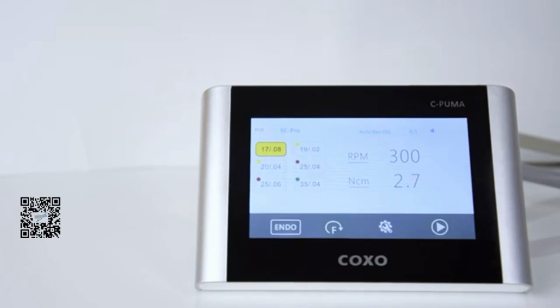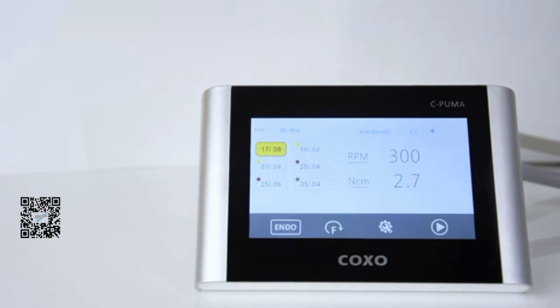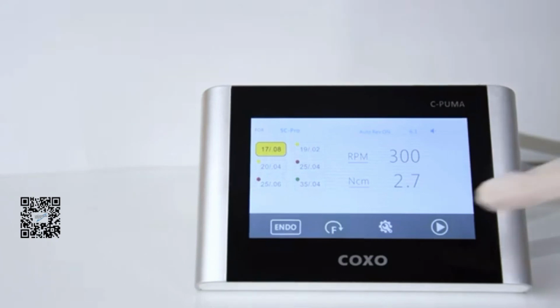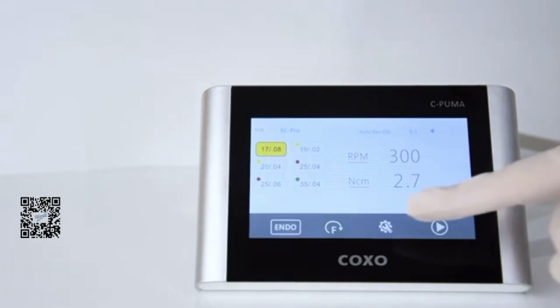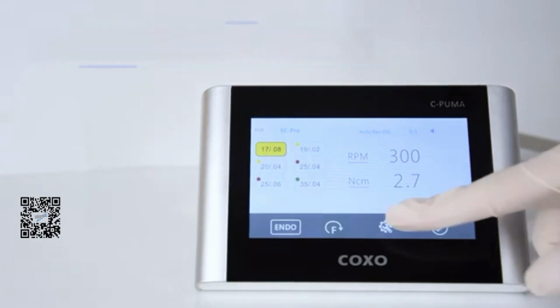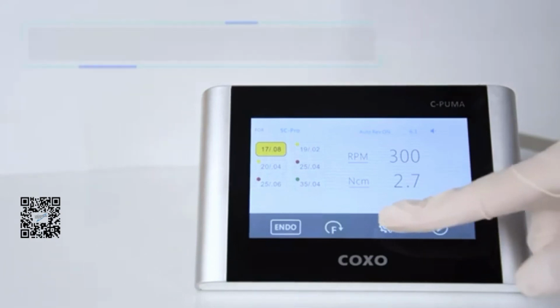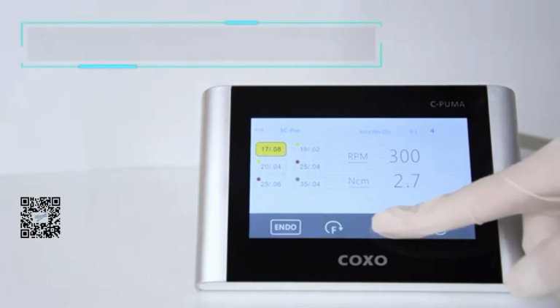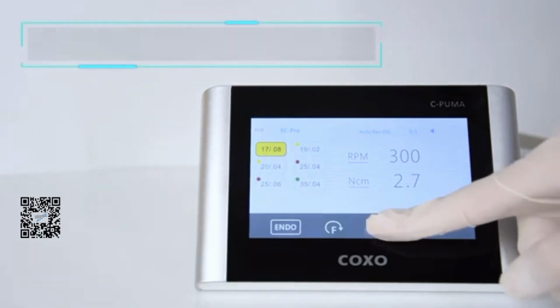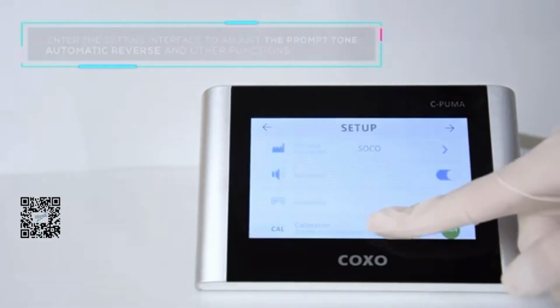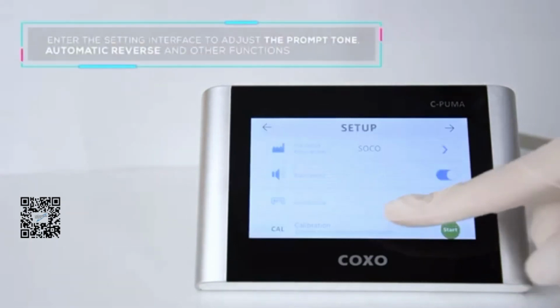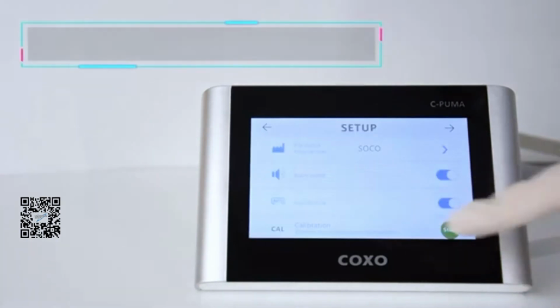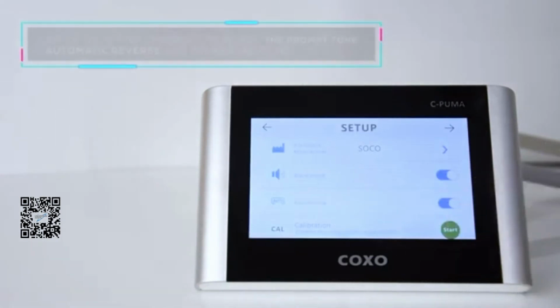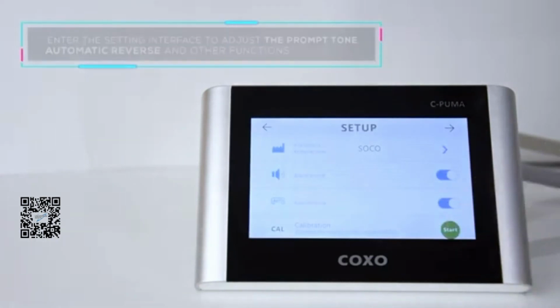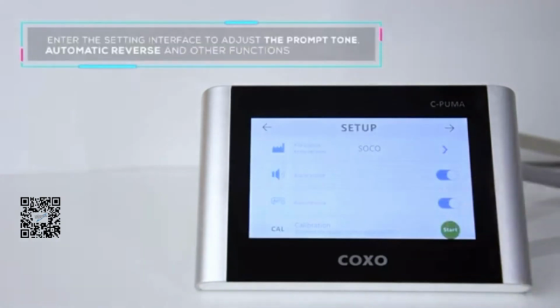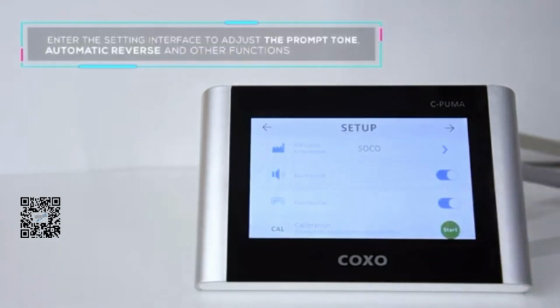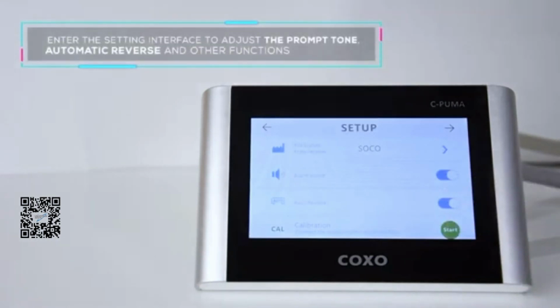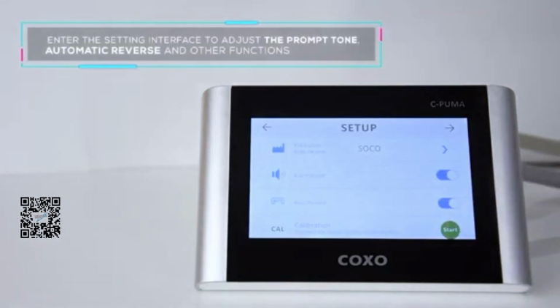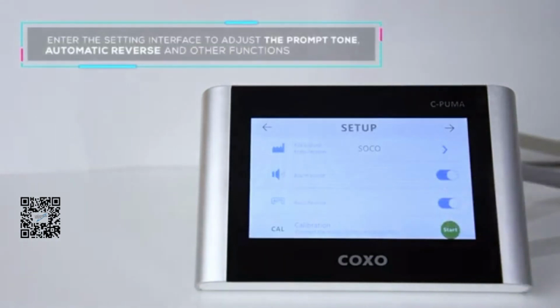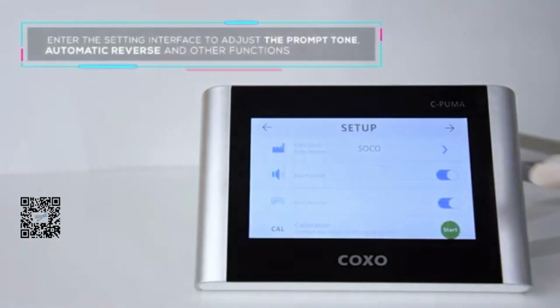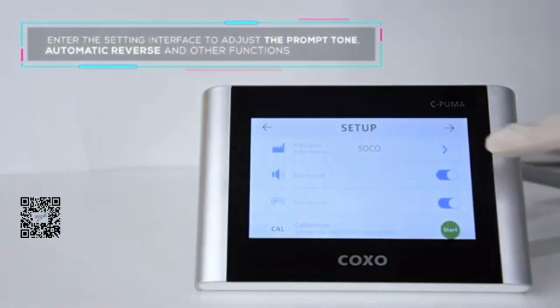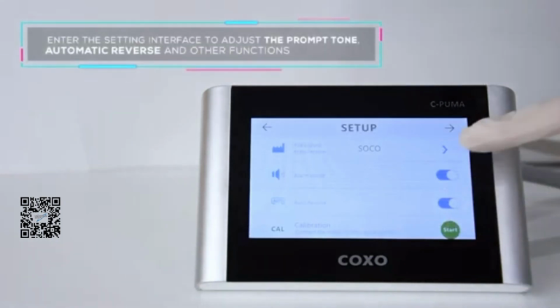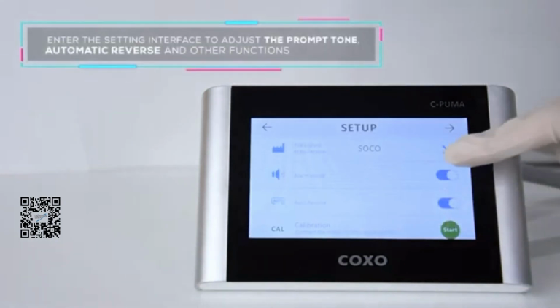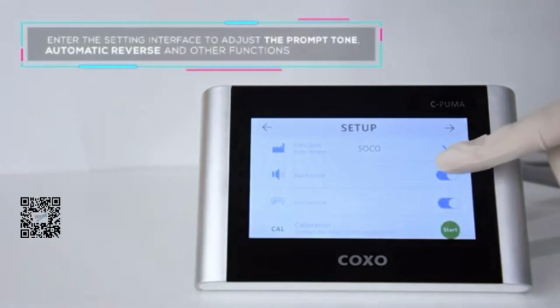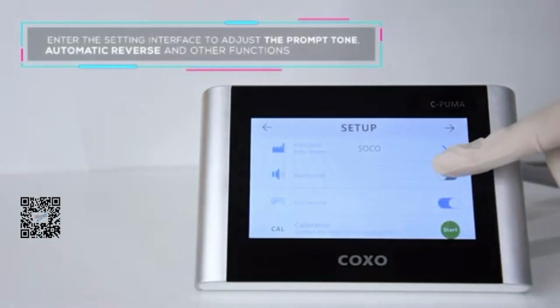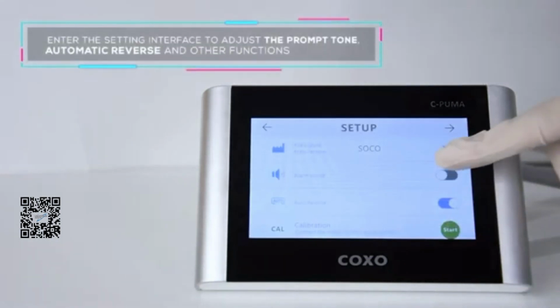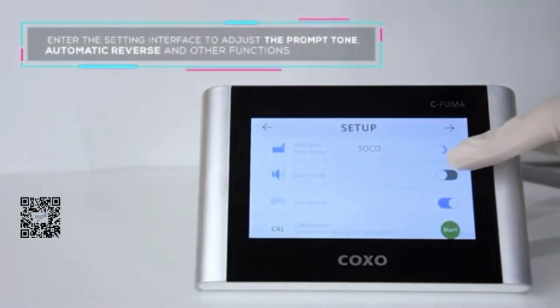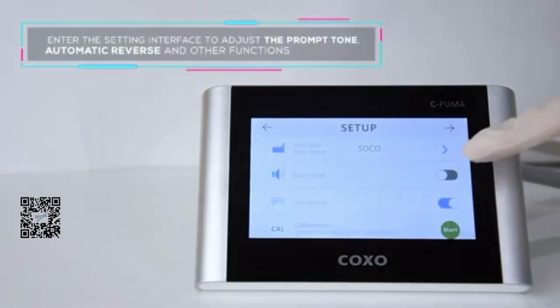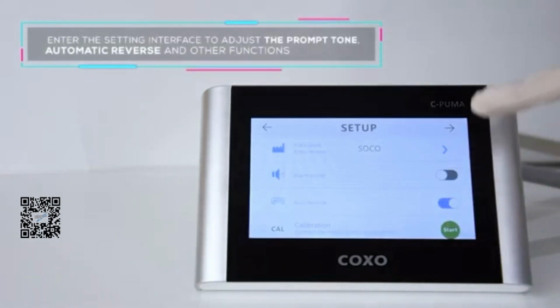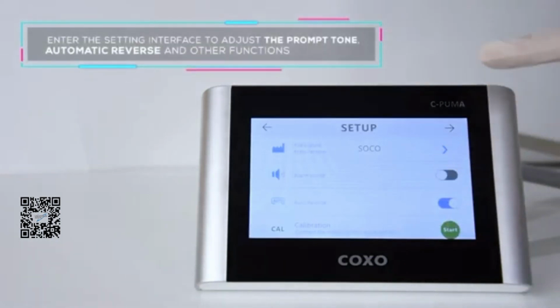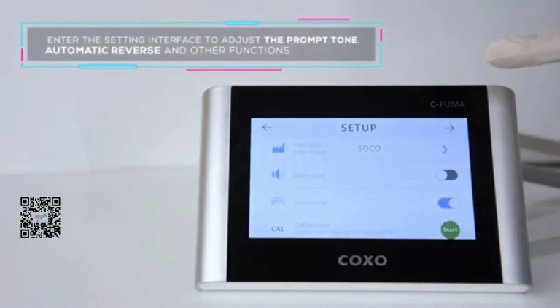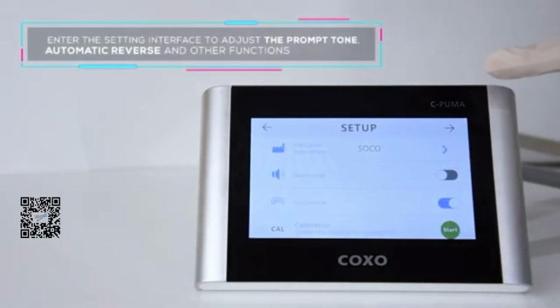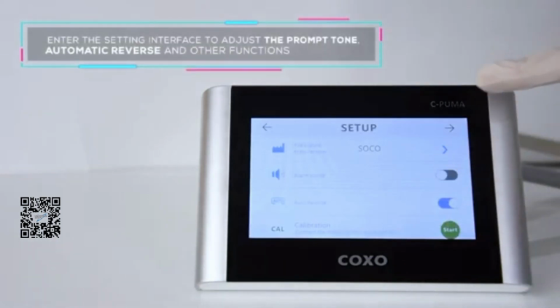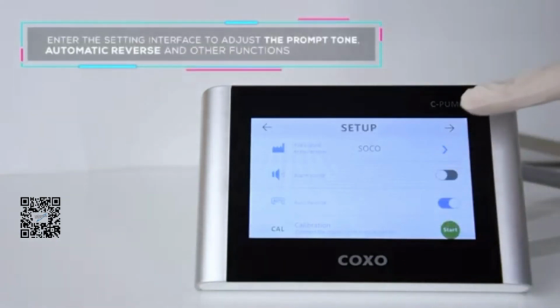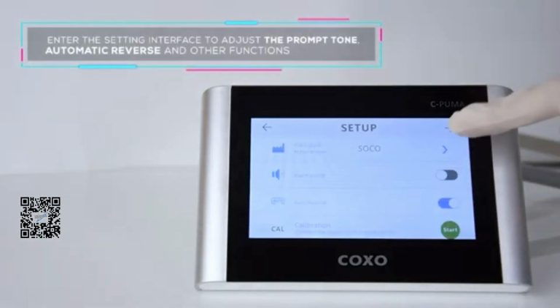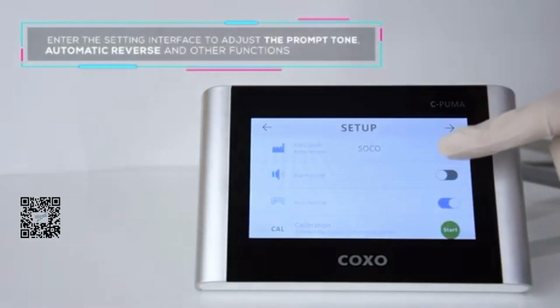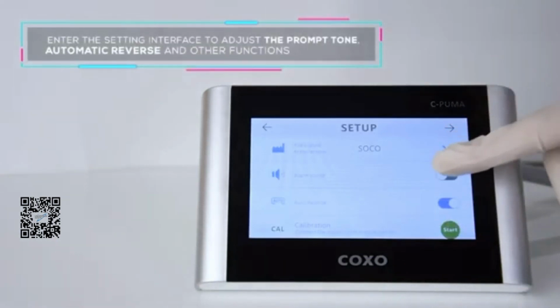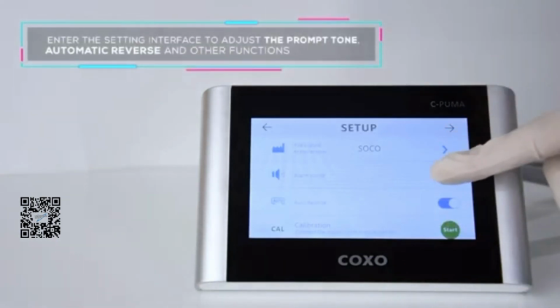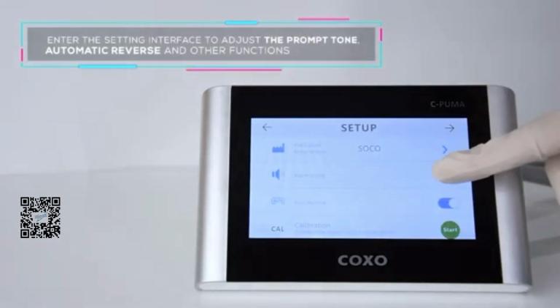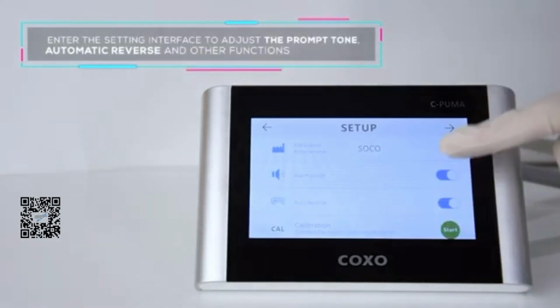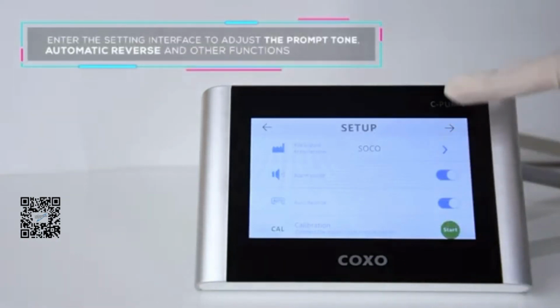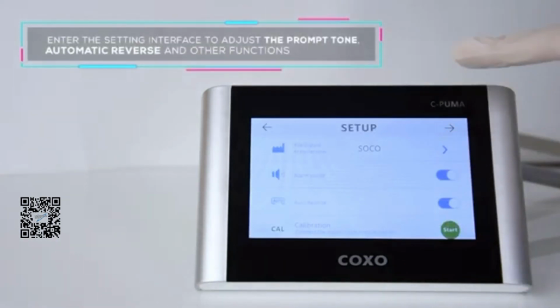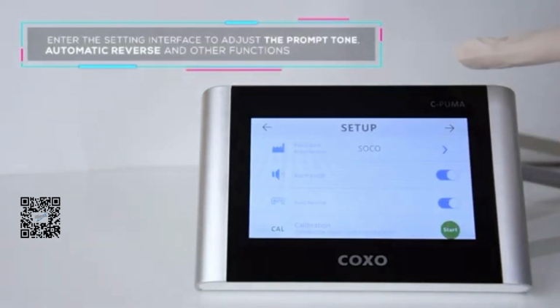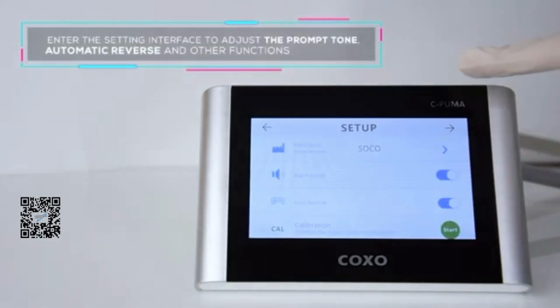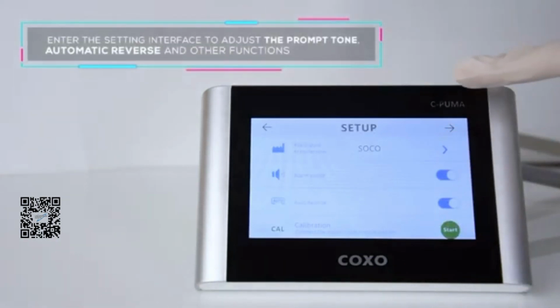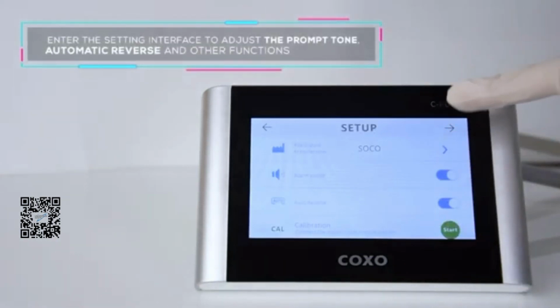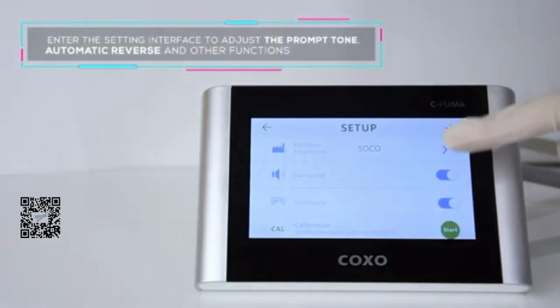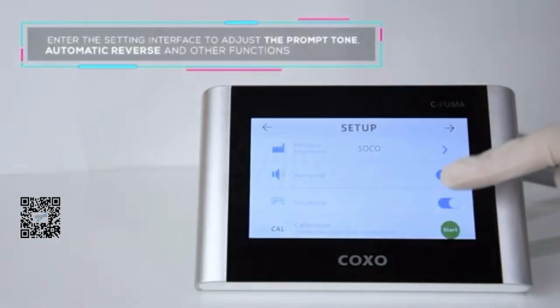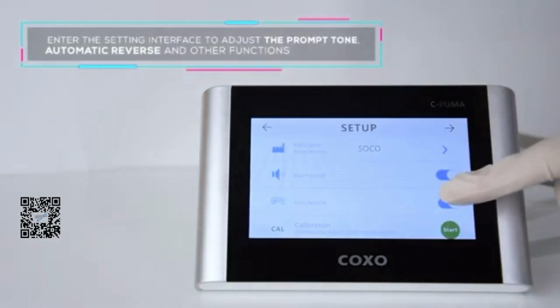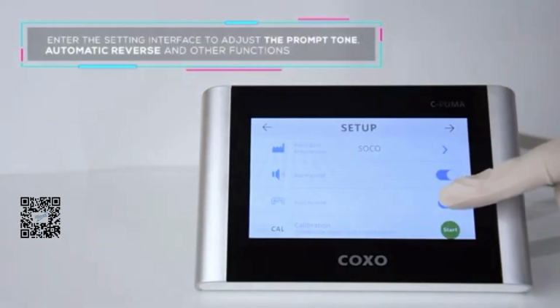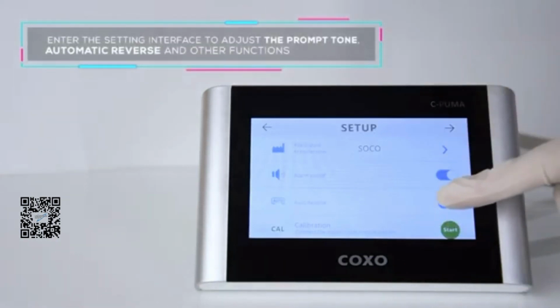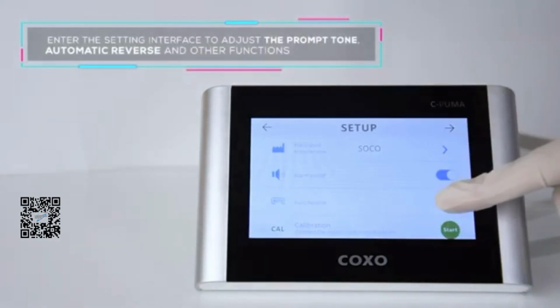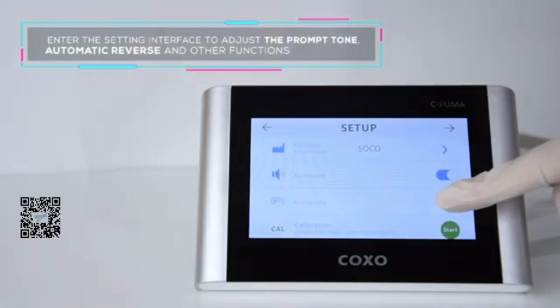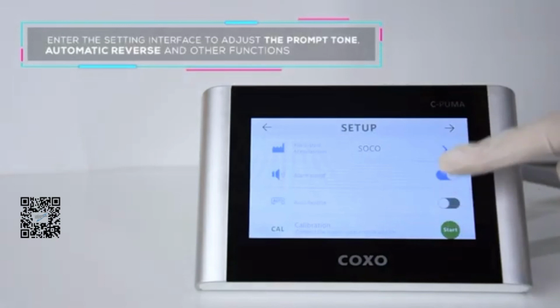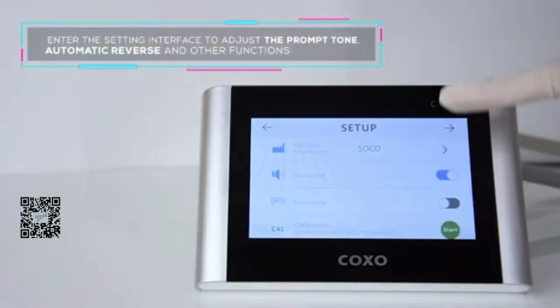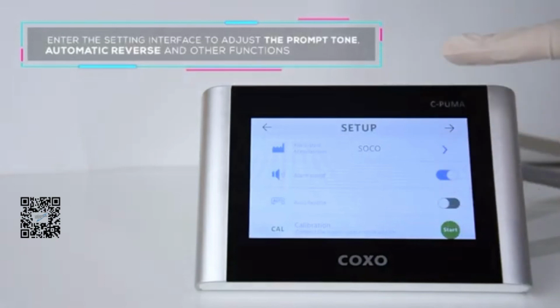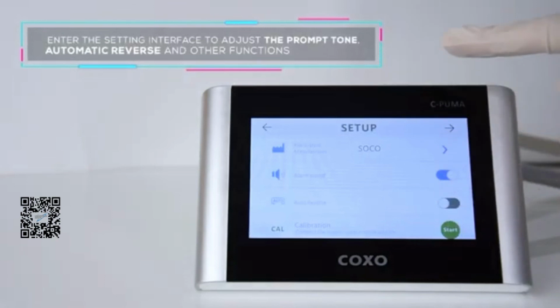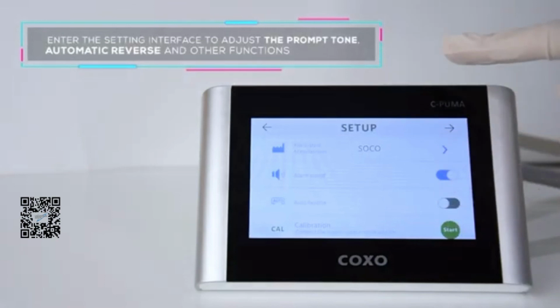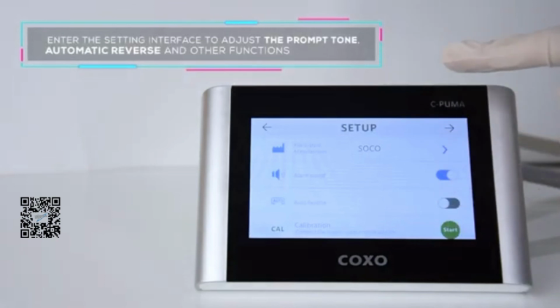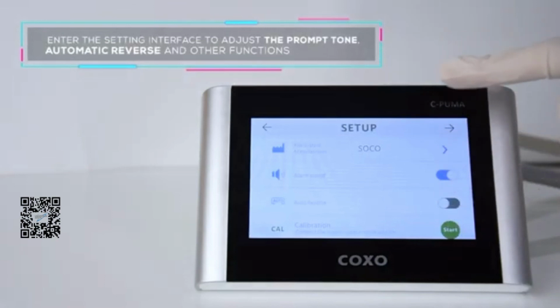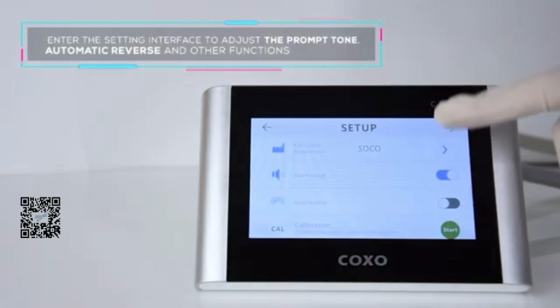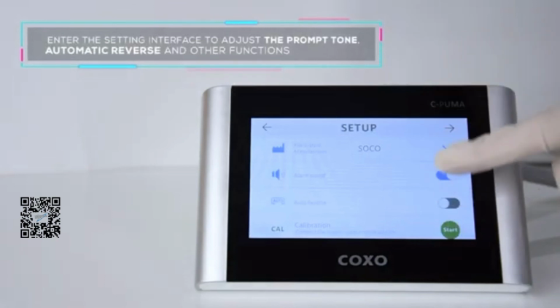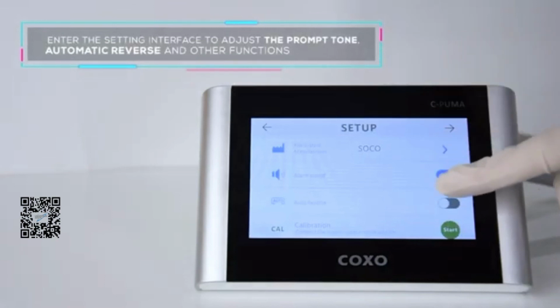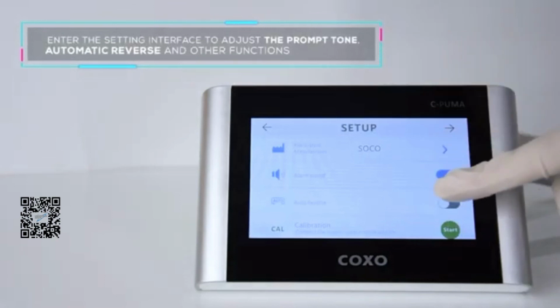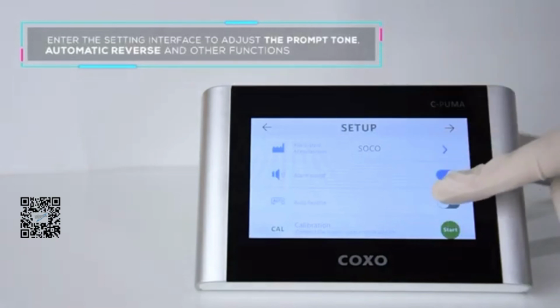Enter the setting interface to adjust the prompt term, automatic reverse, and other functions.